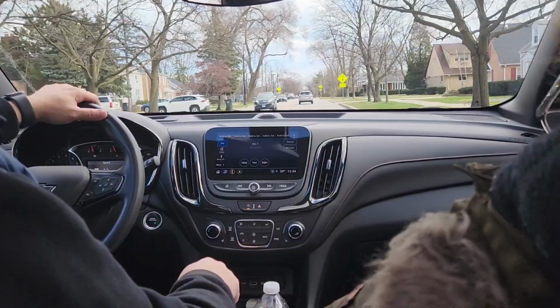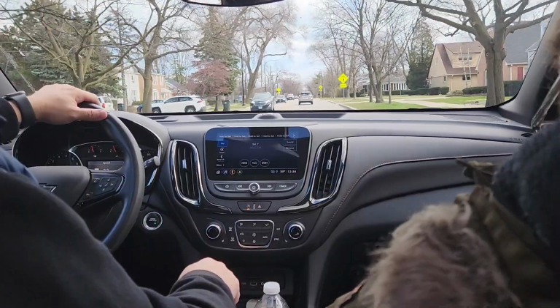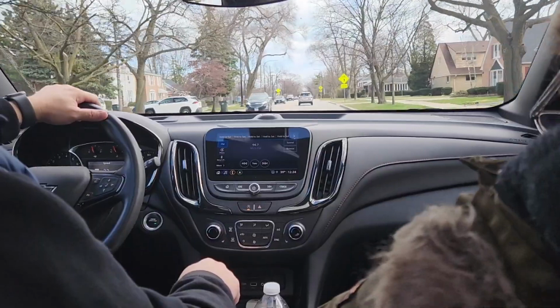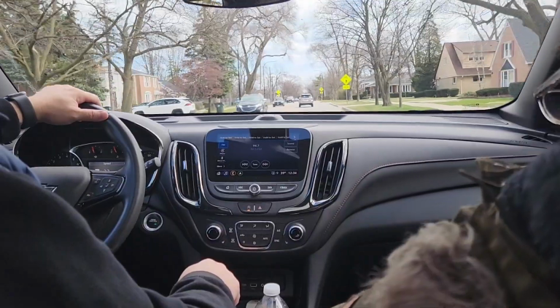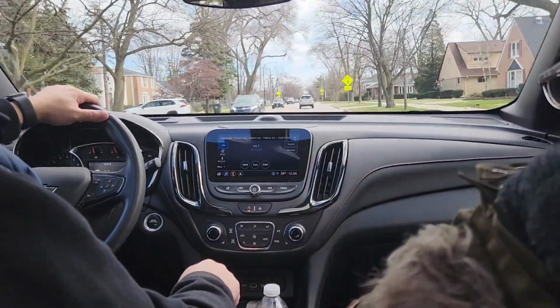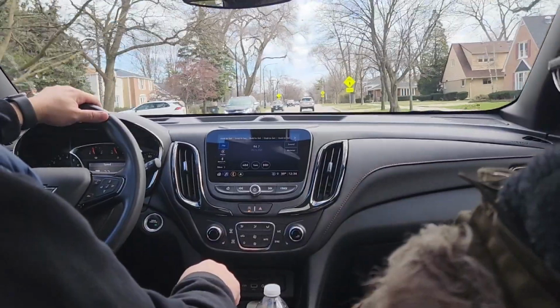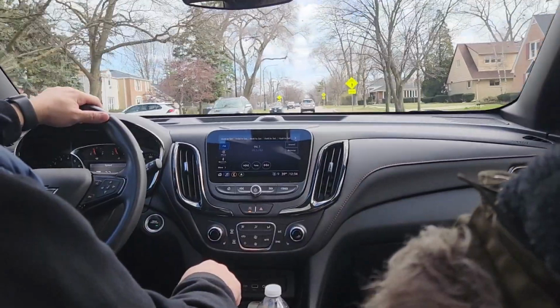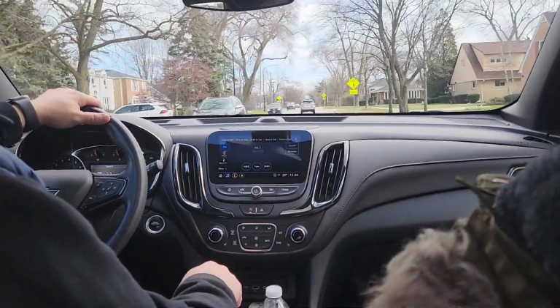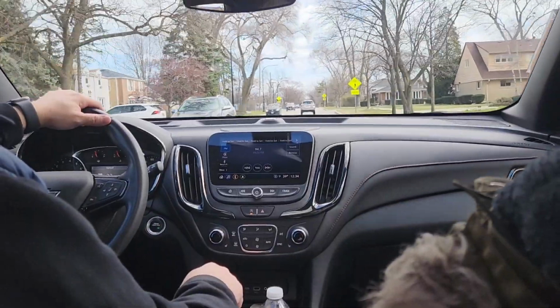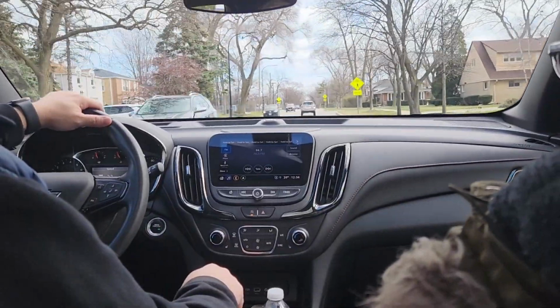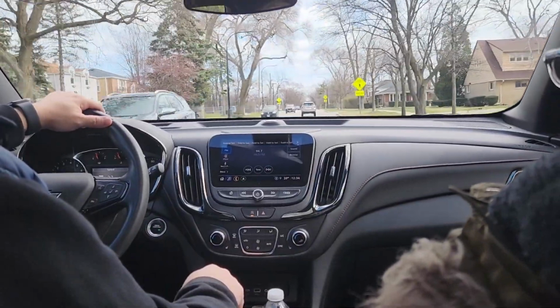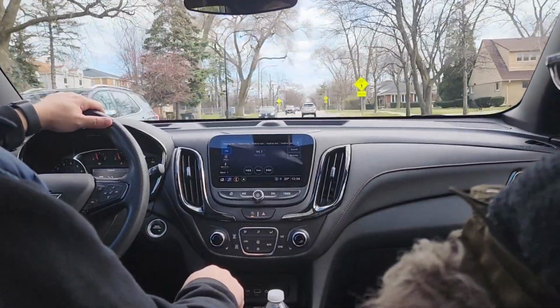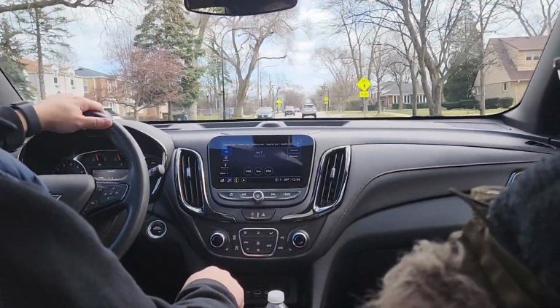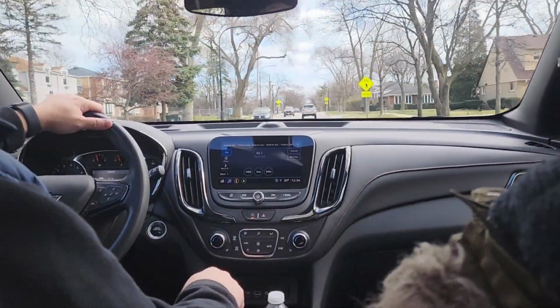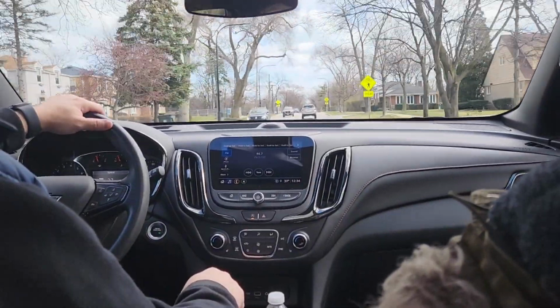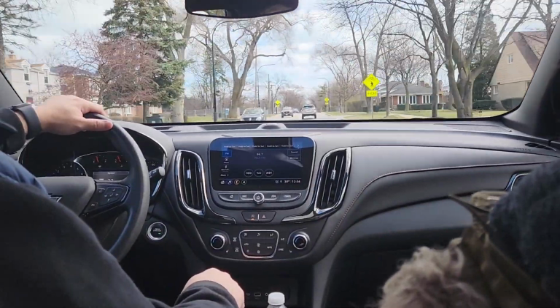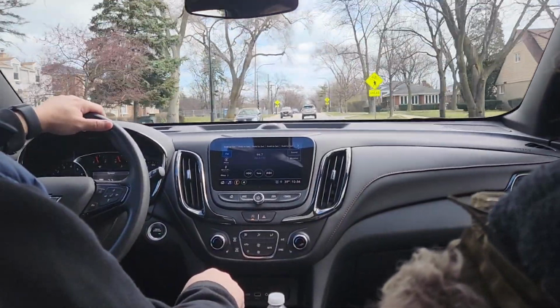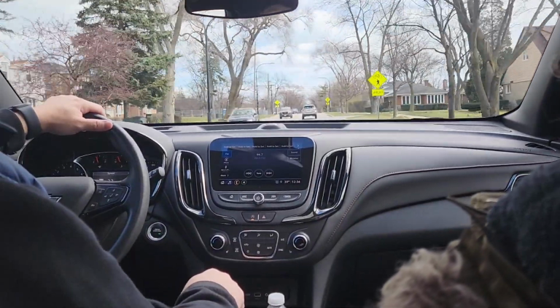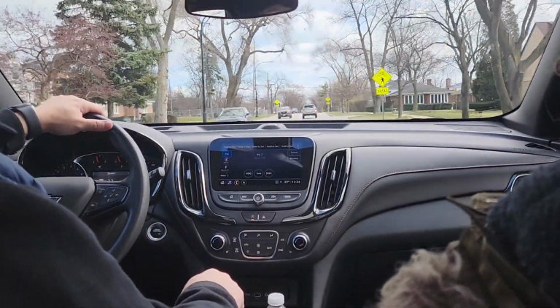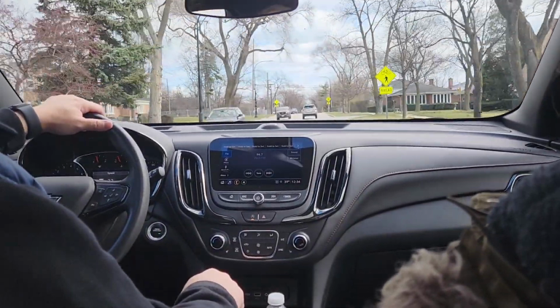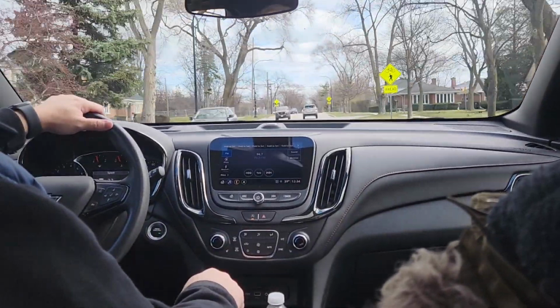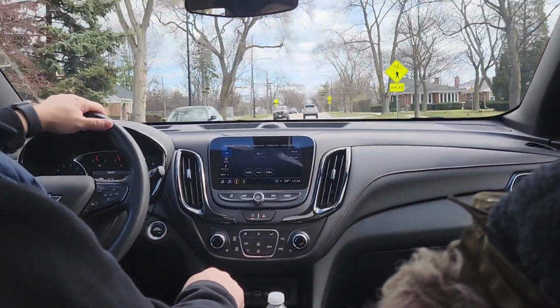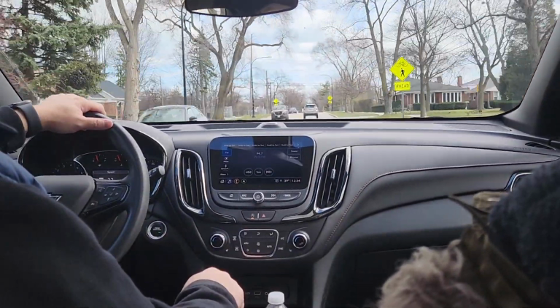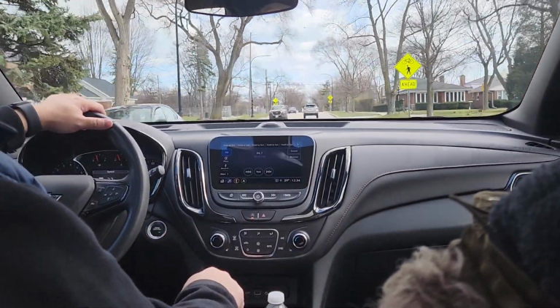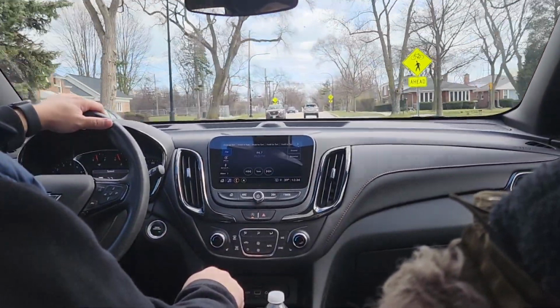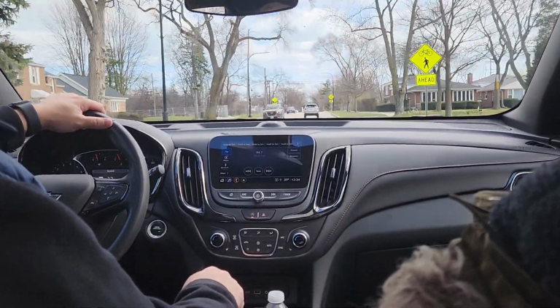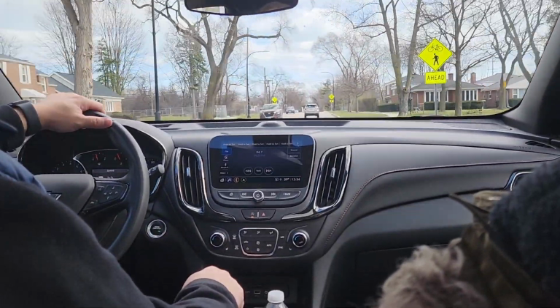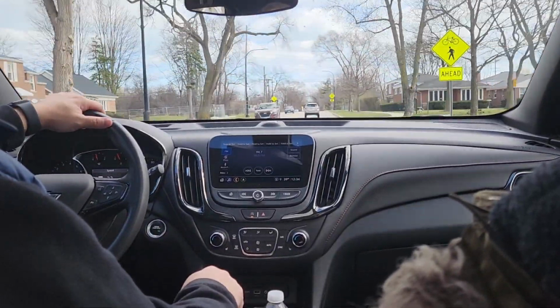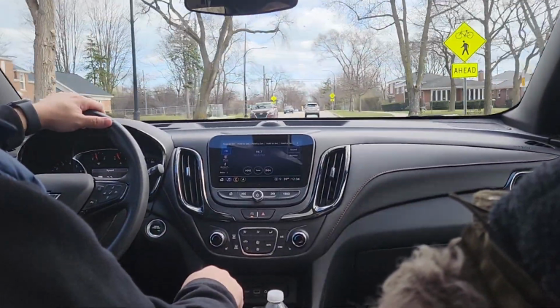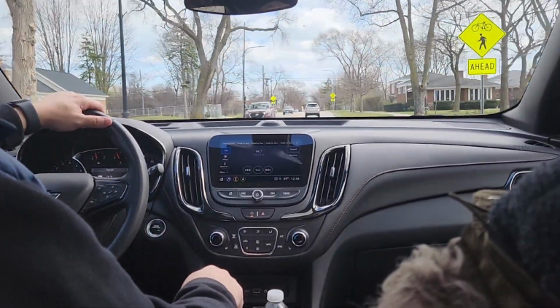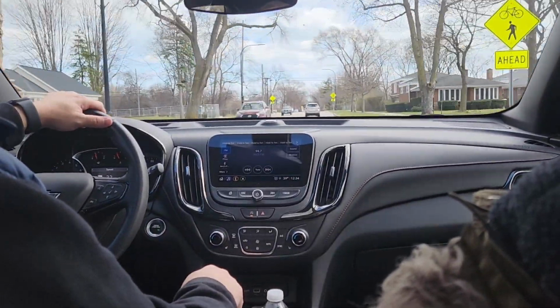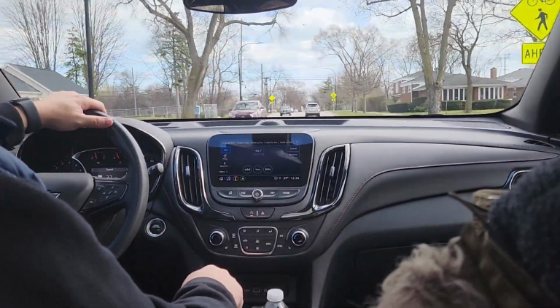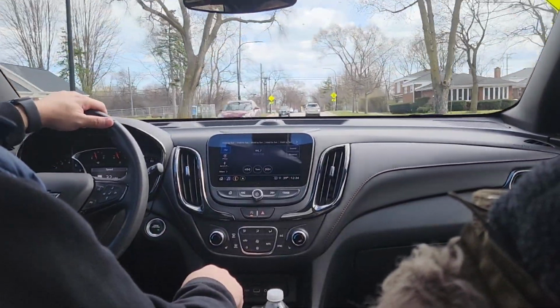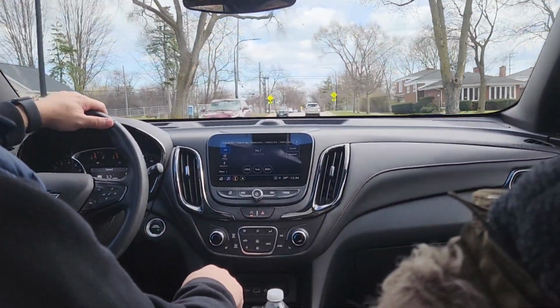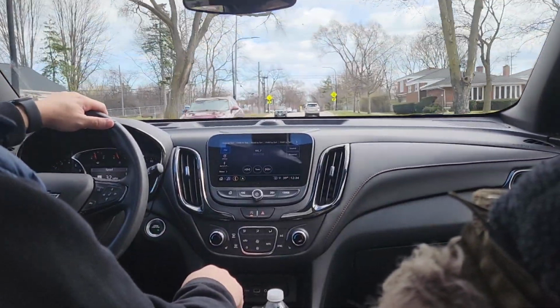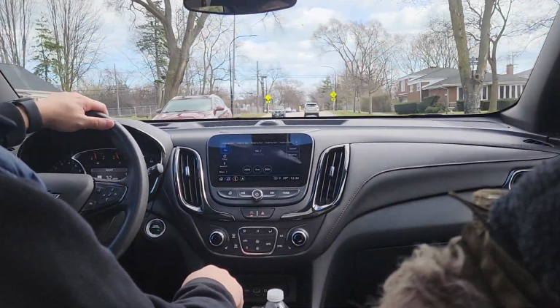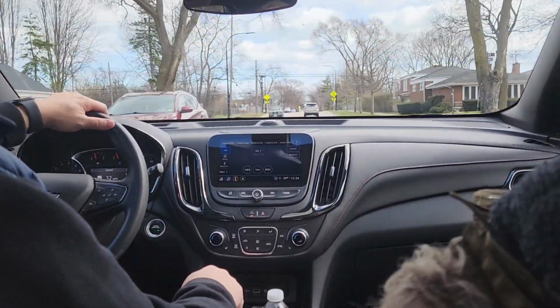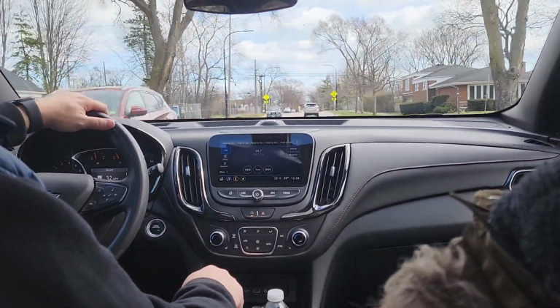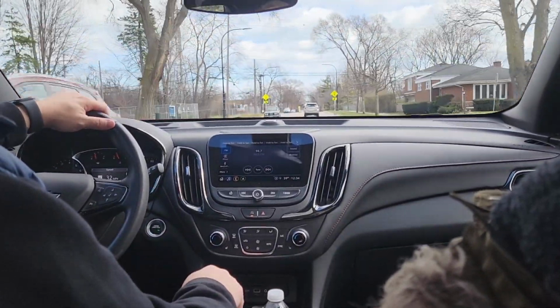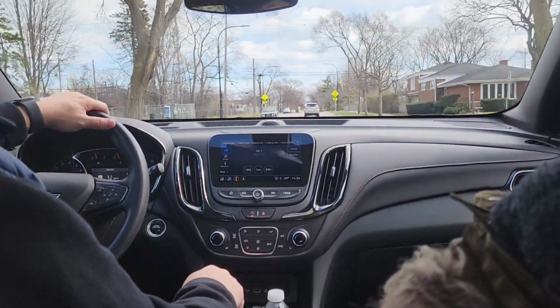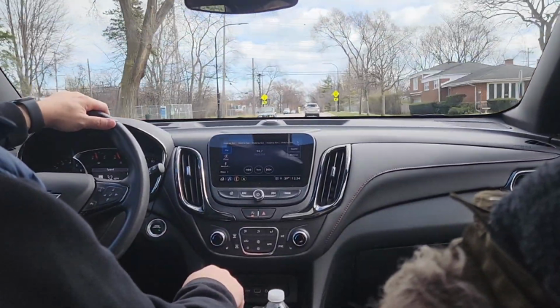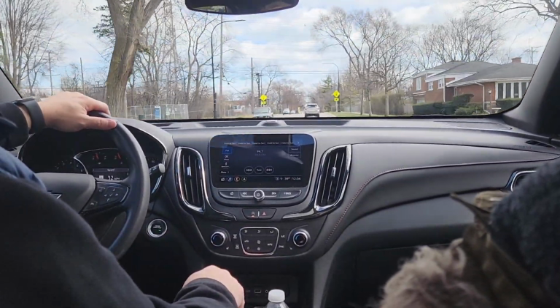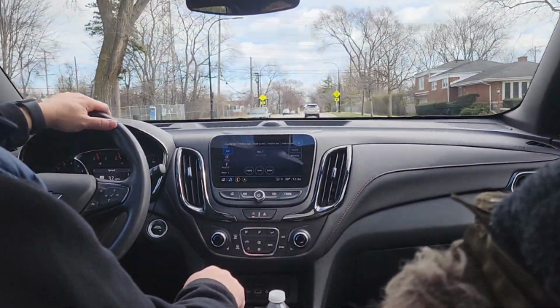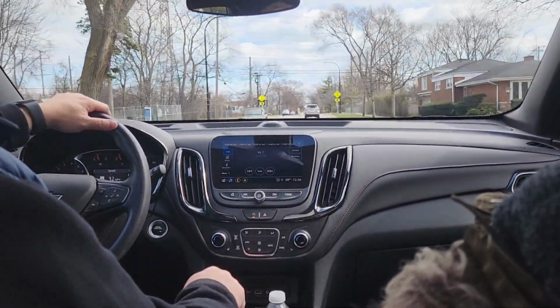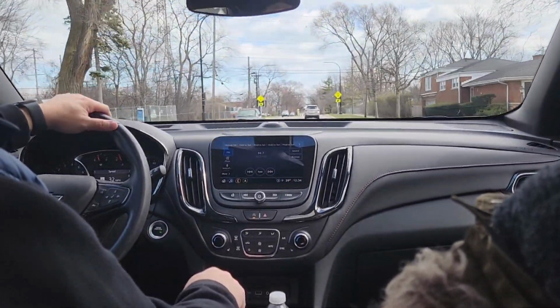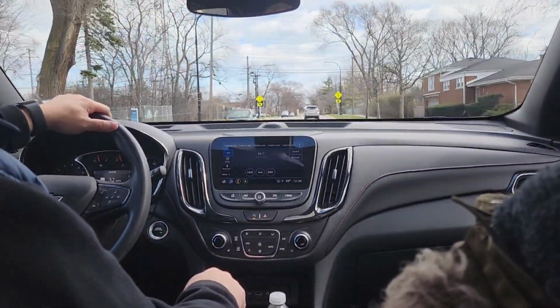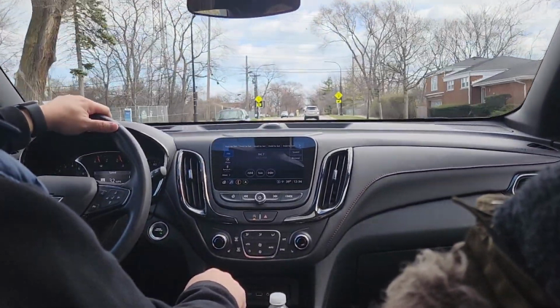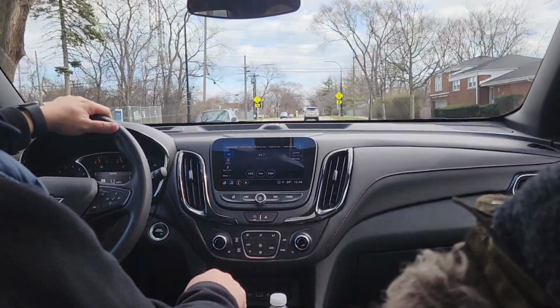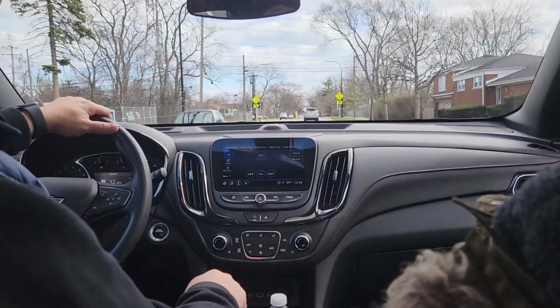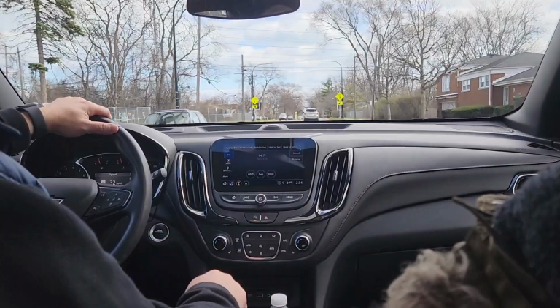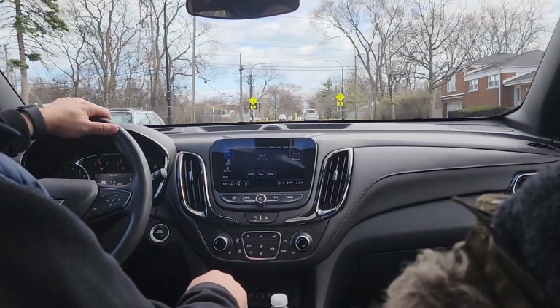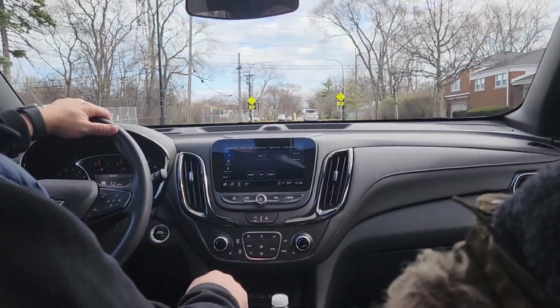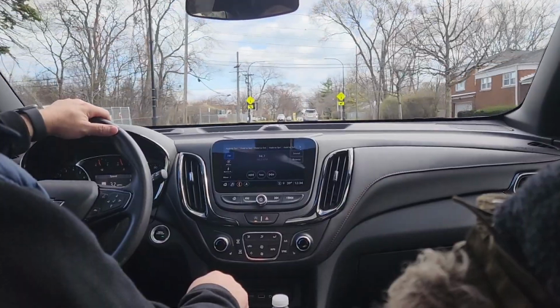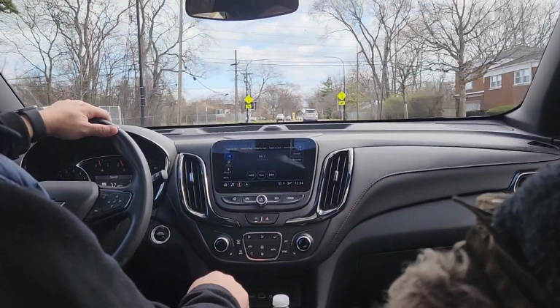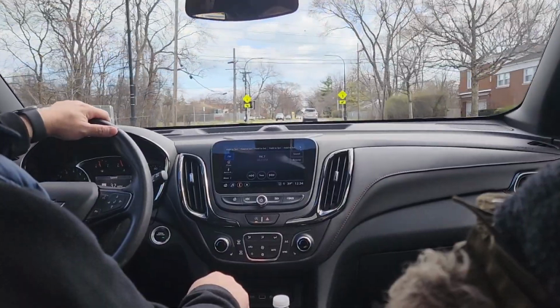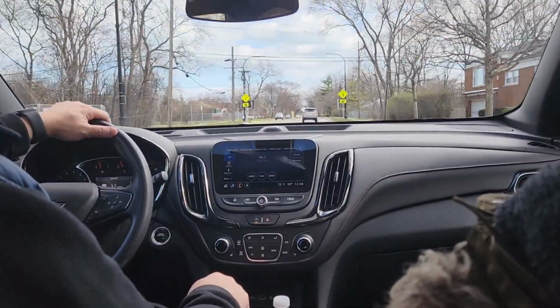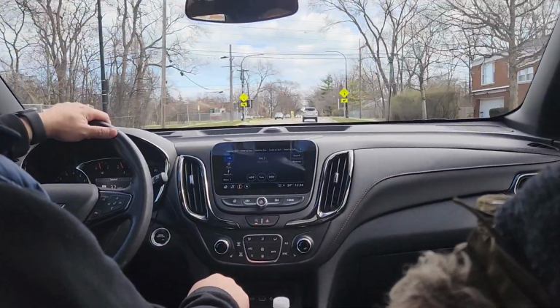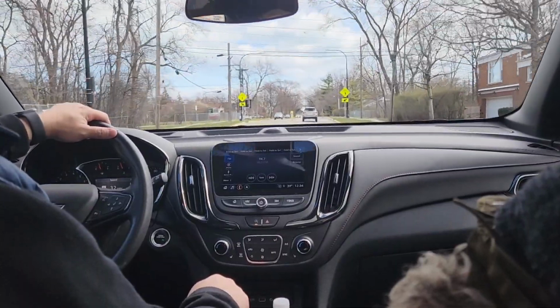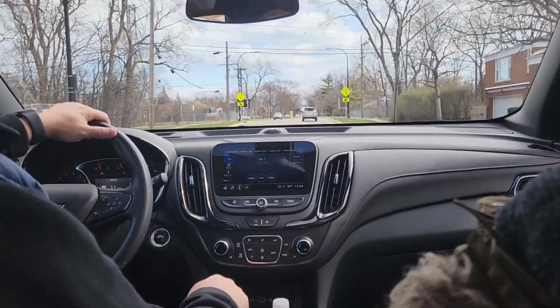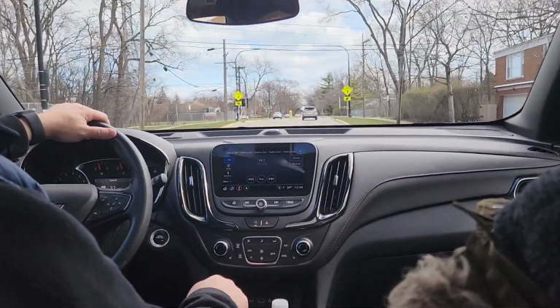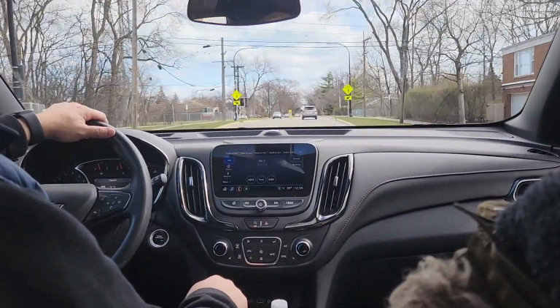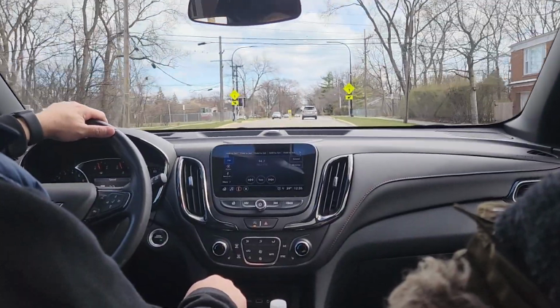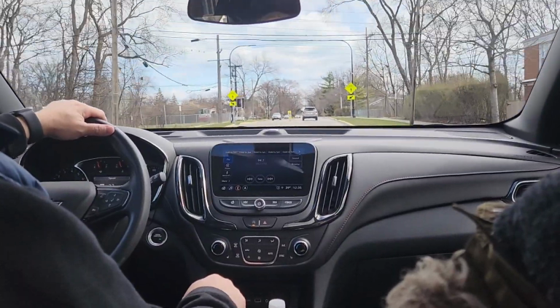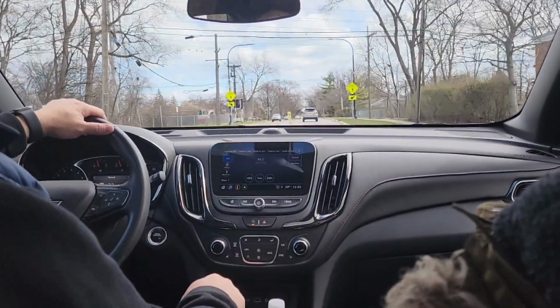The Smith Brothers 3000 sectional at Penny Mustard is pretty special. Check out that stunning tight back. It's optionizable, too.